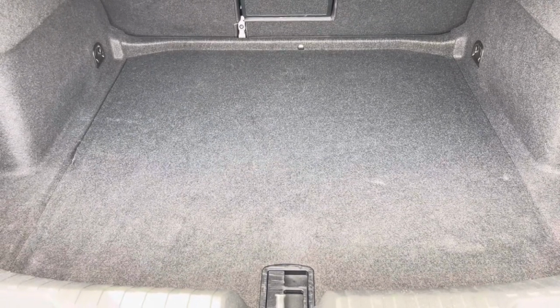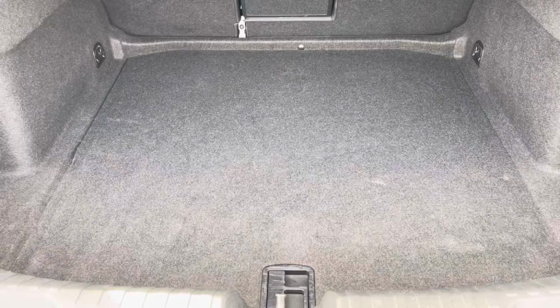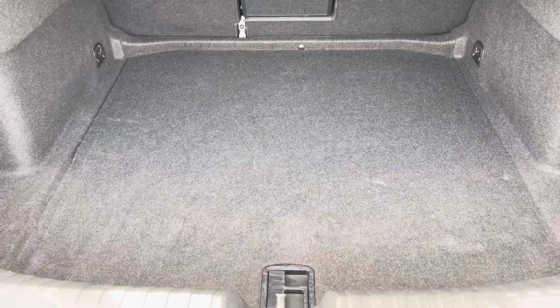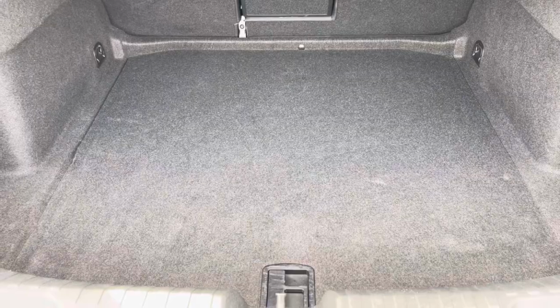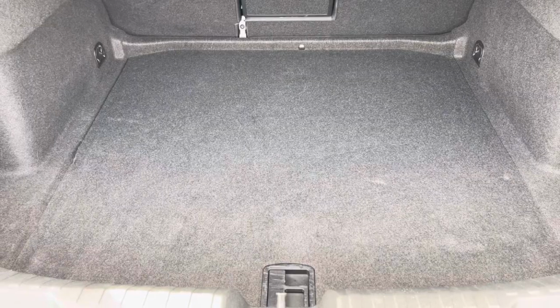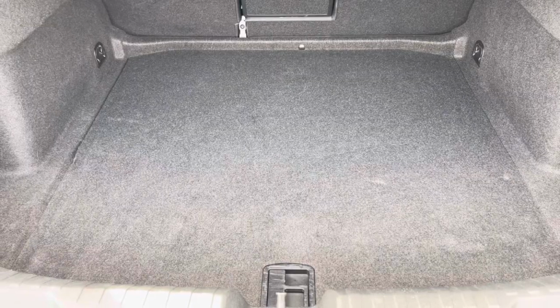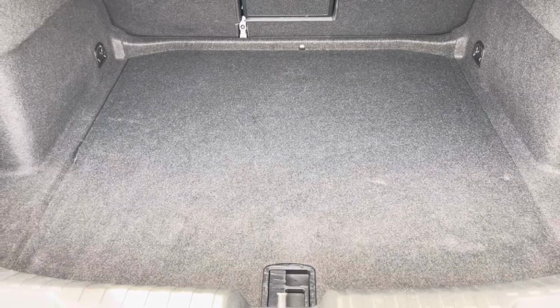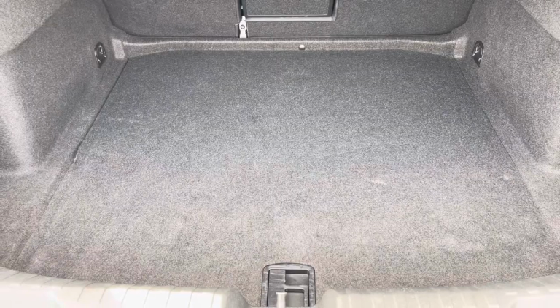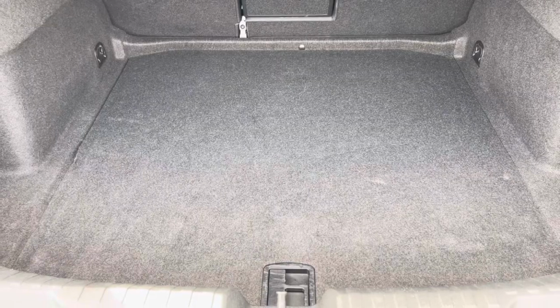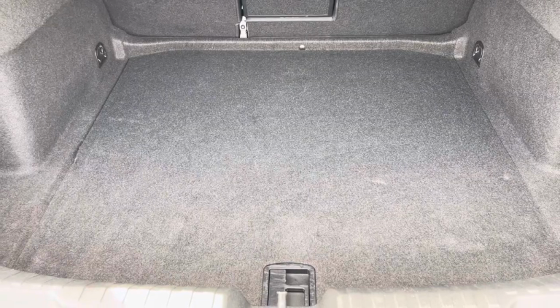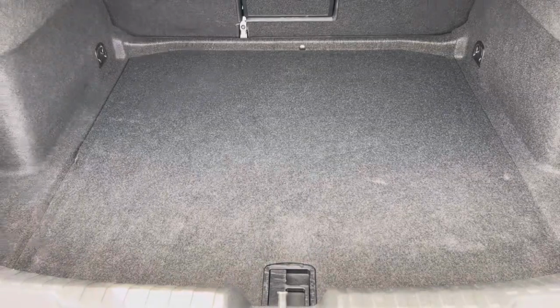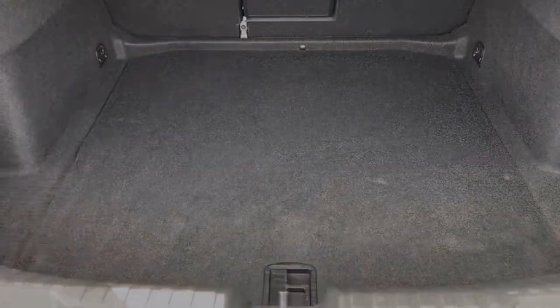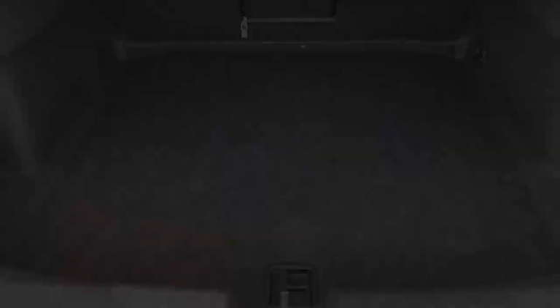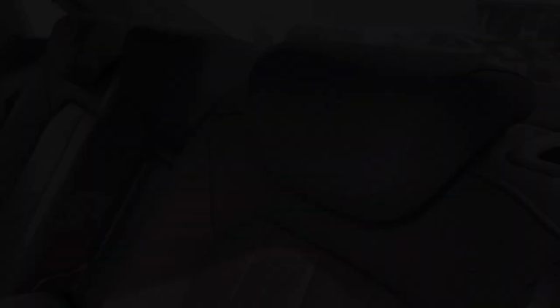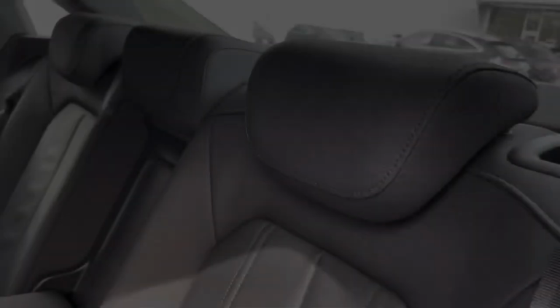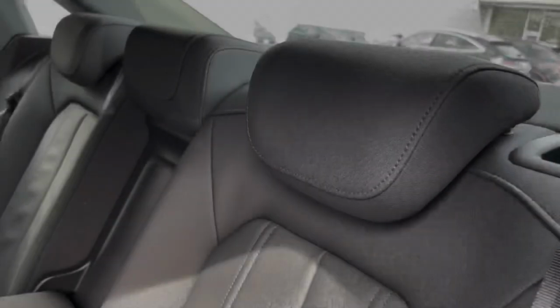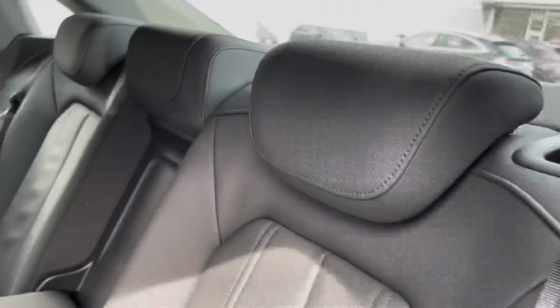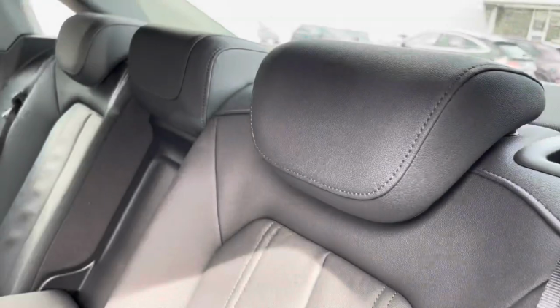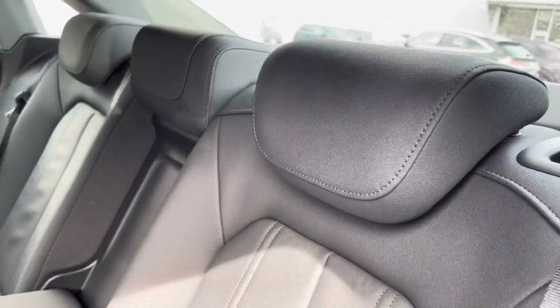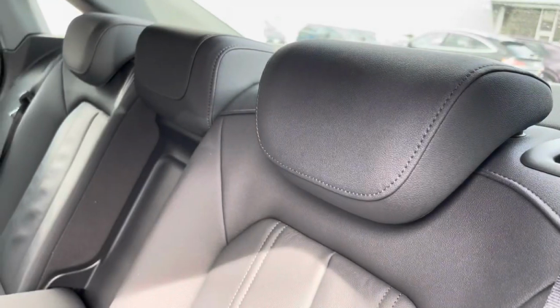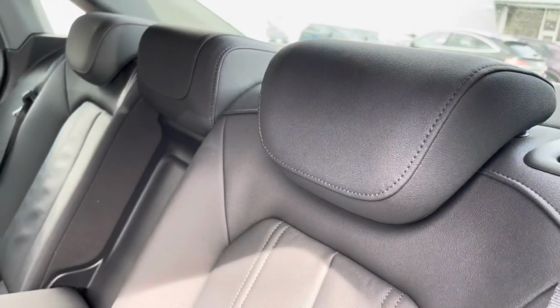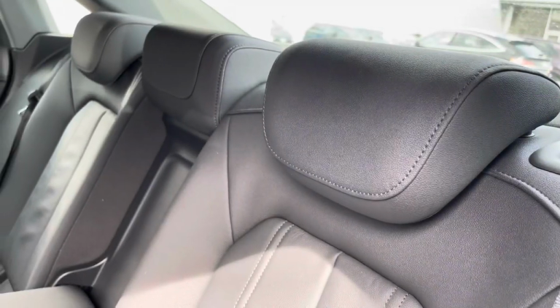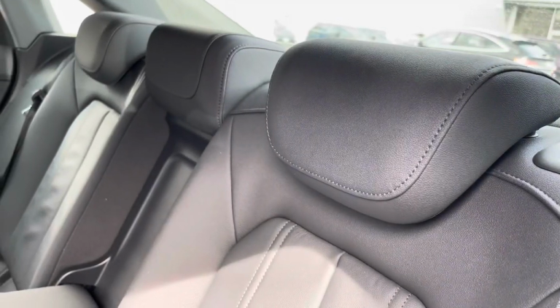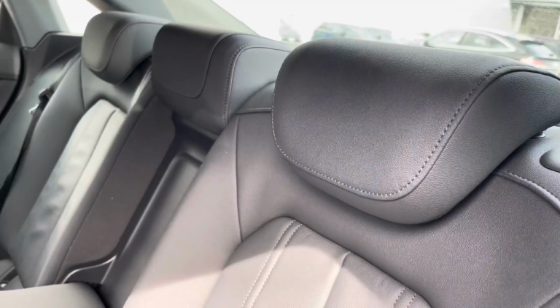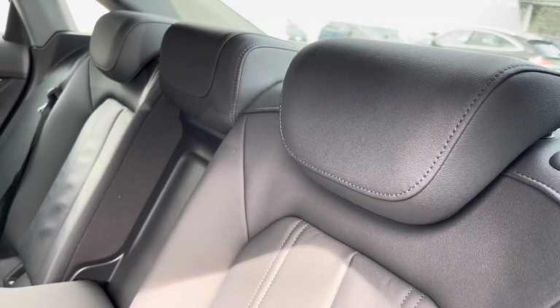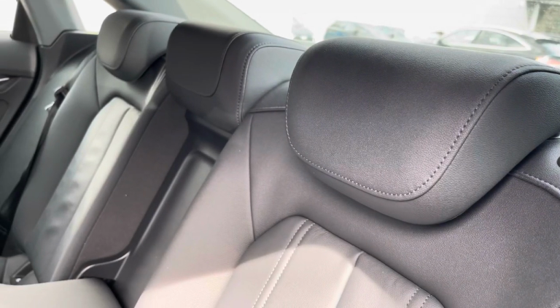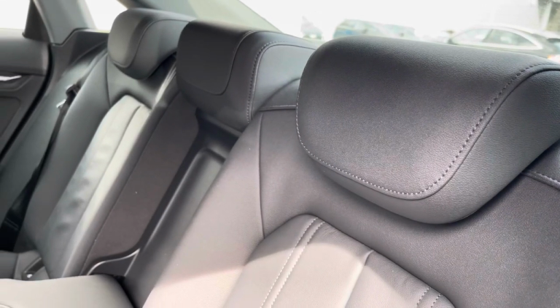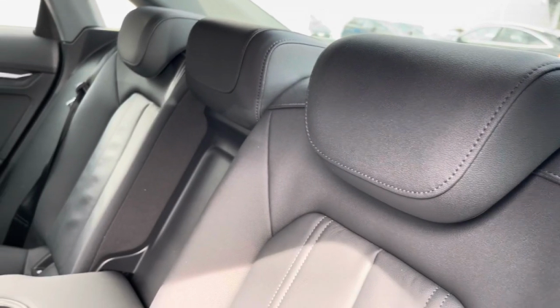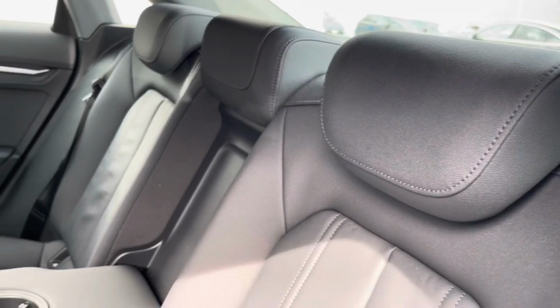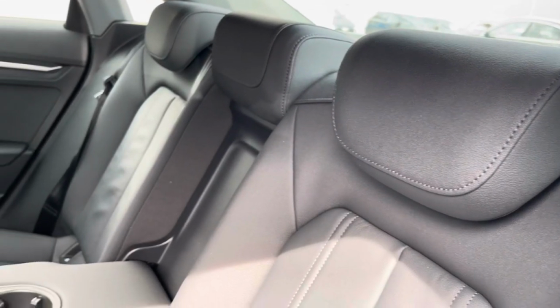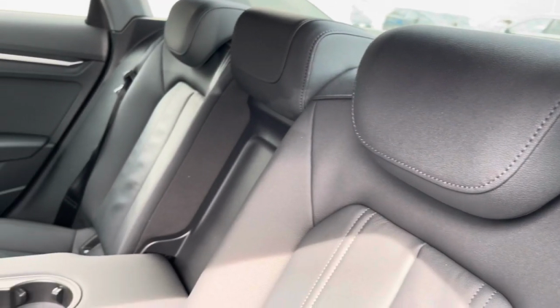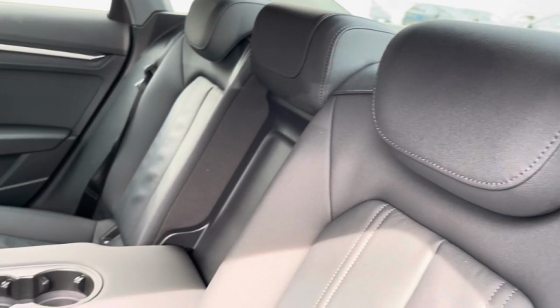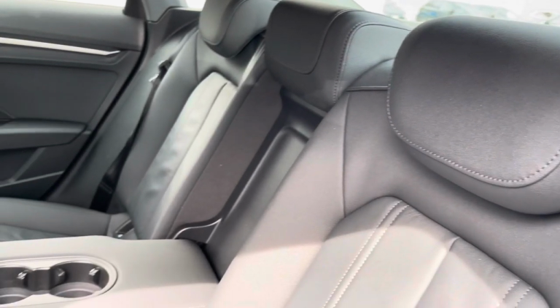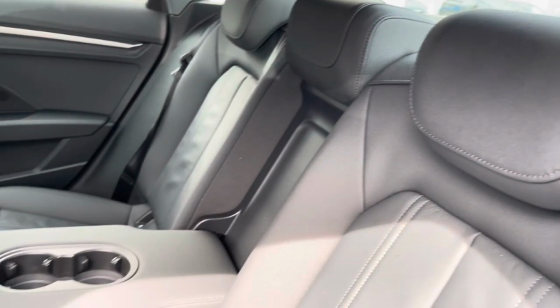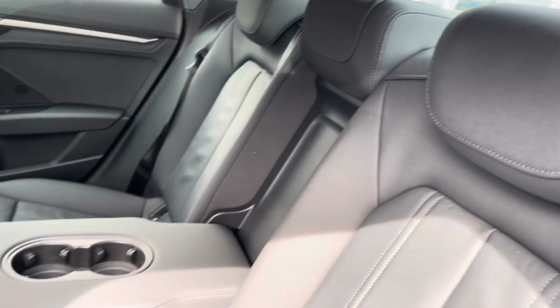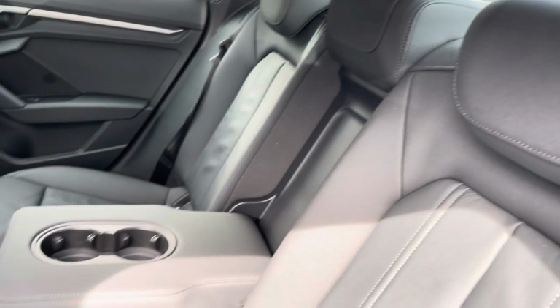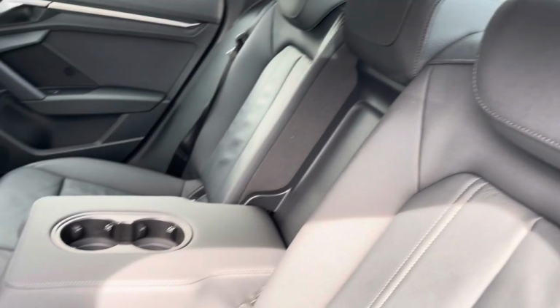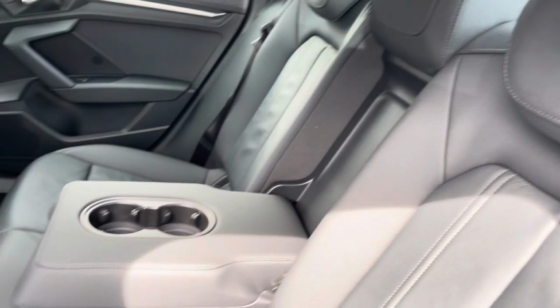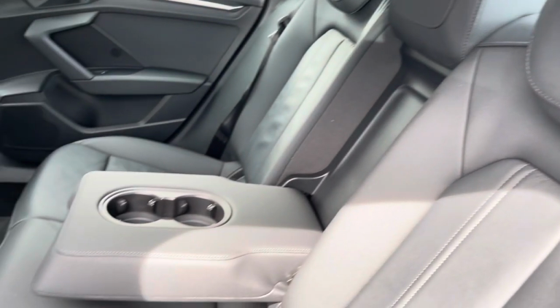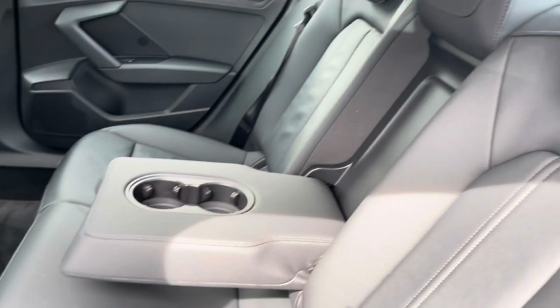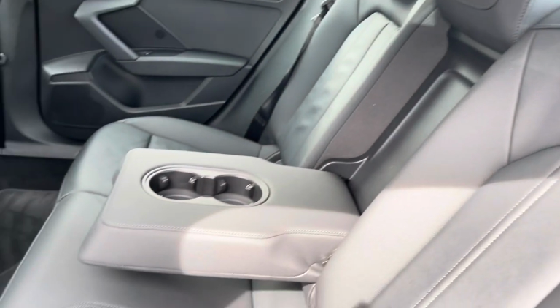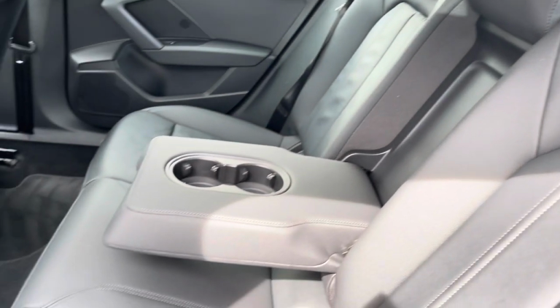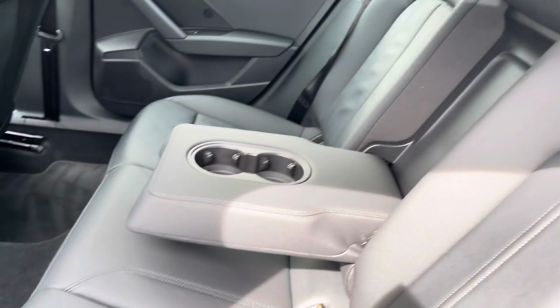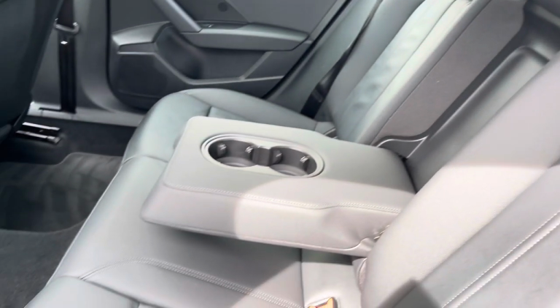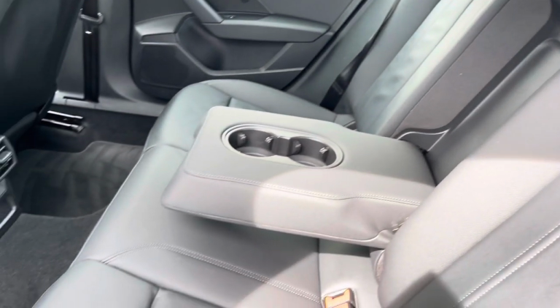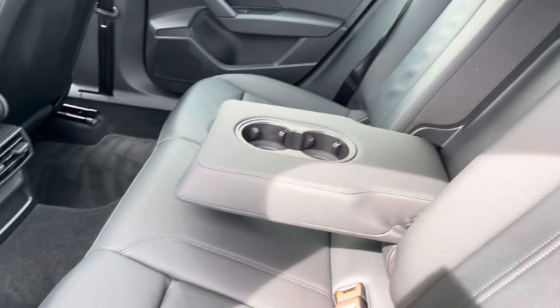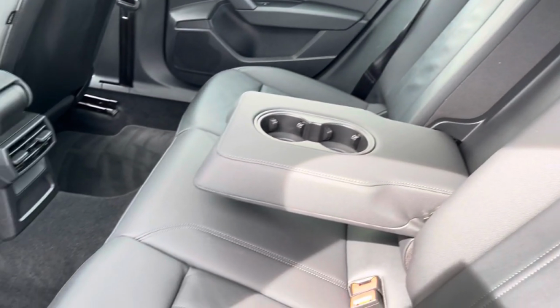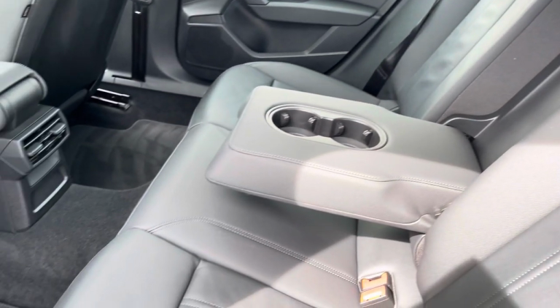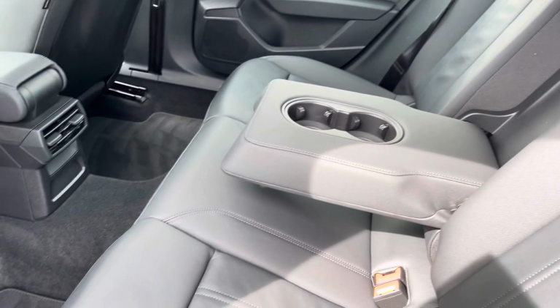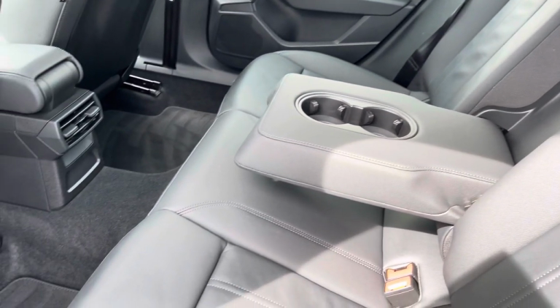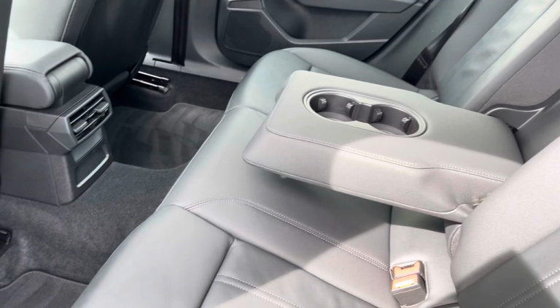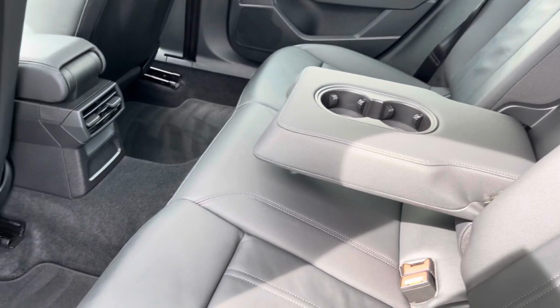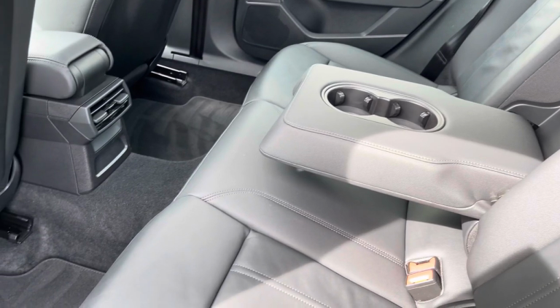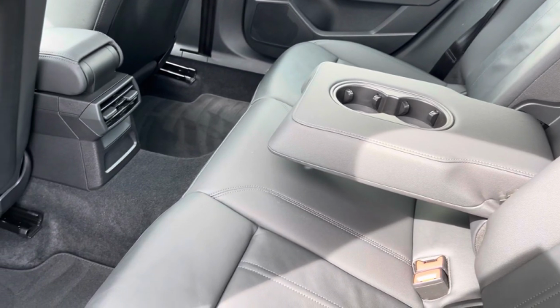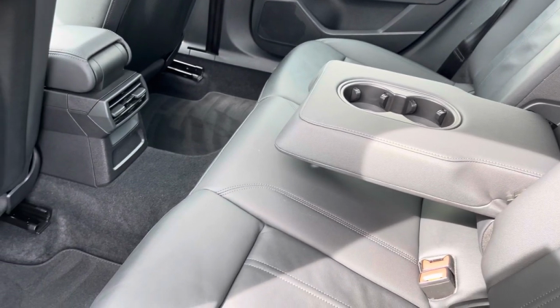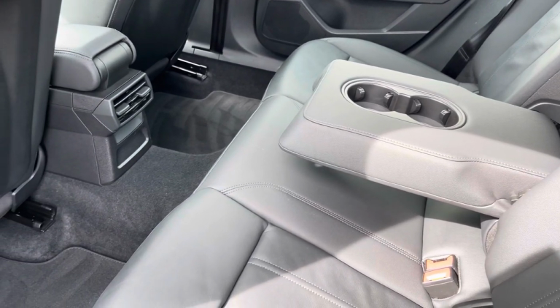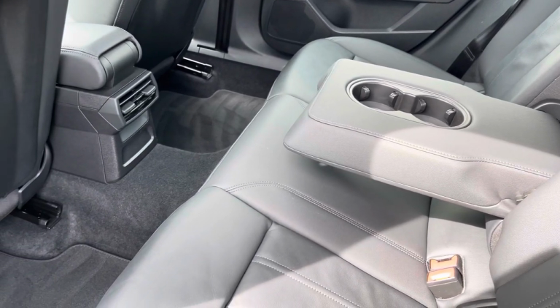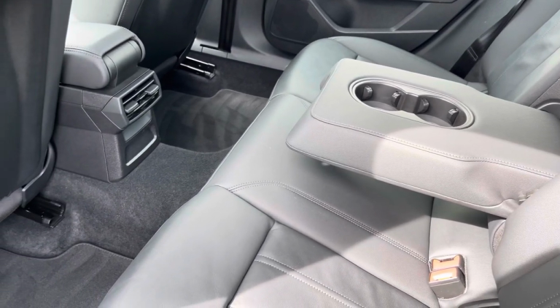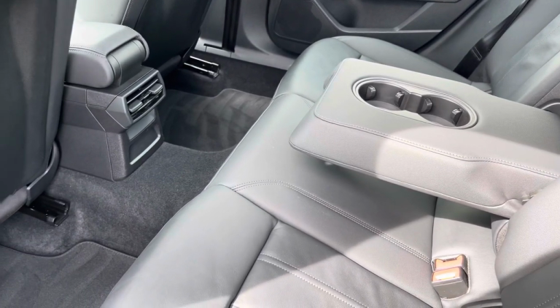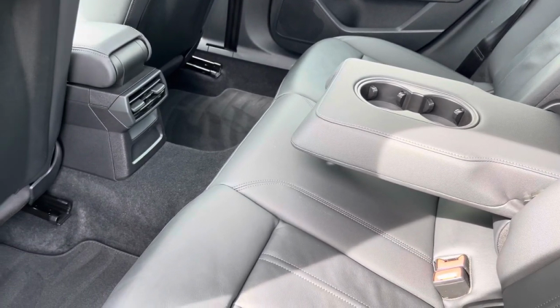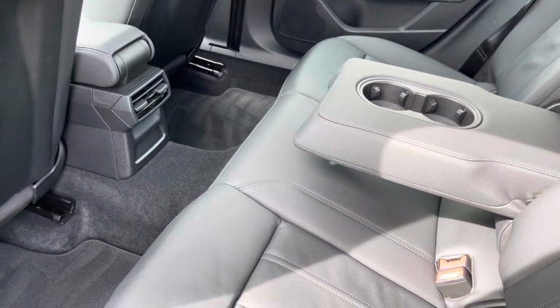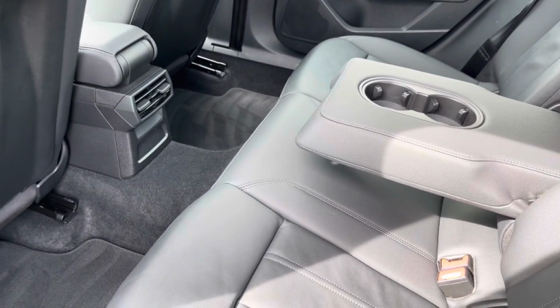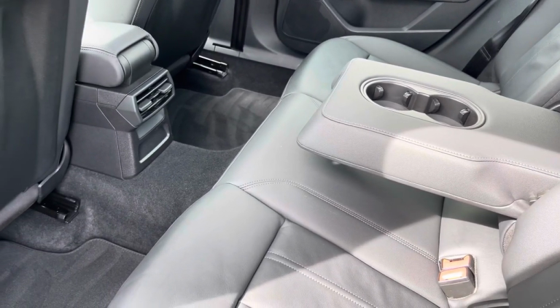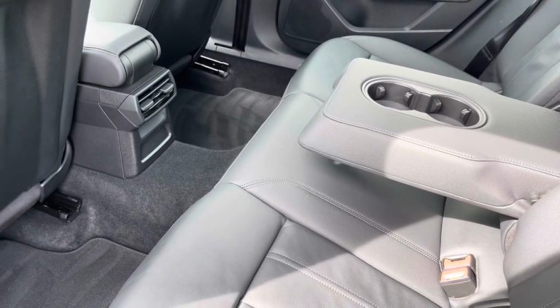Moving into the rear interior now, here we can see we can fit up to three passengers, with two ISOFIX points and a drop-down armrest also.